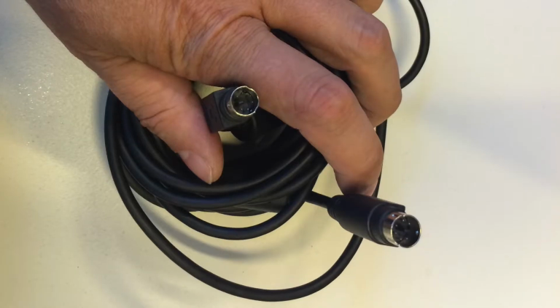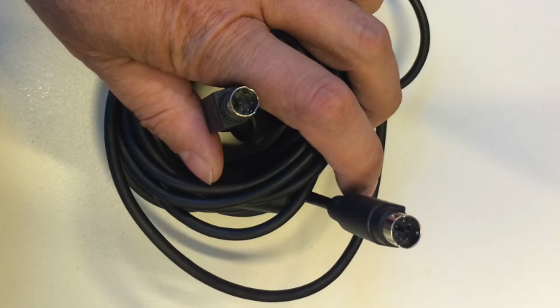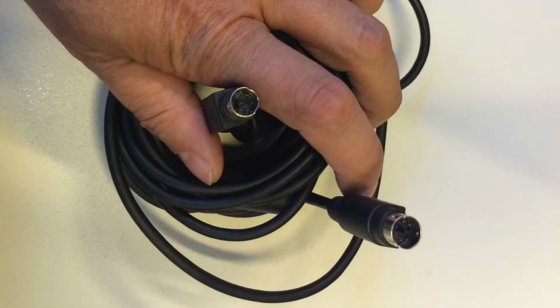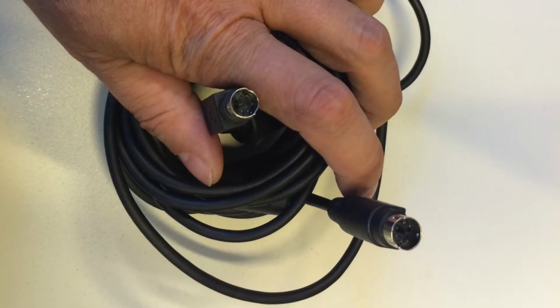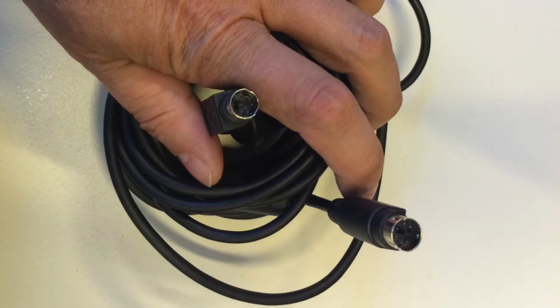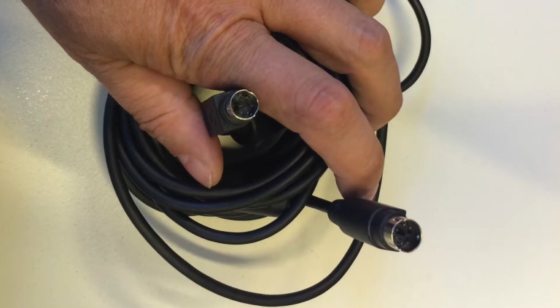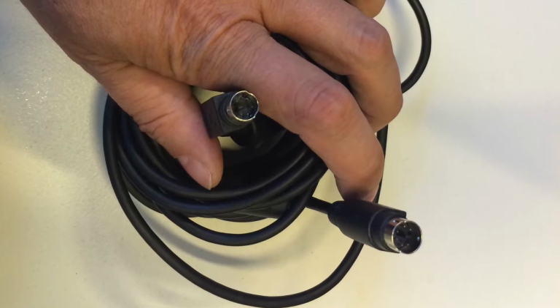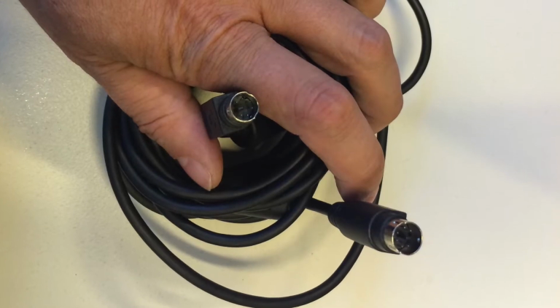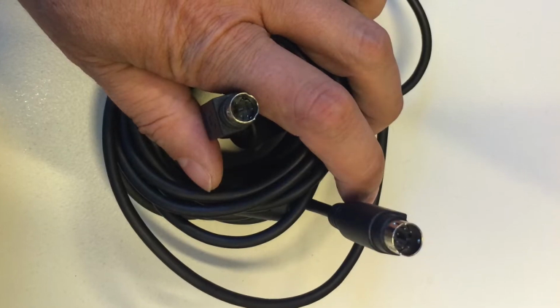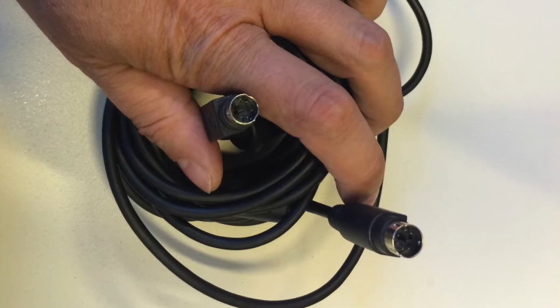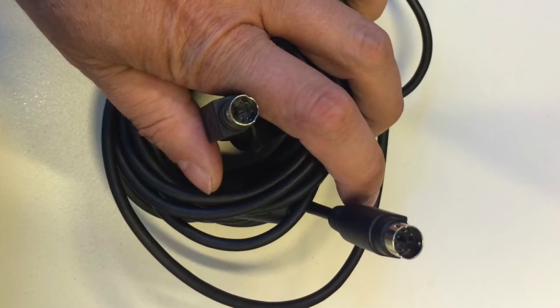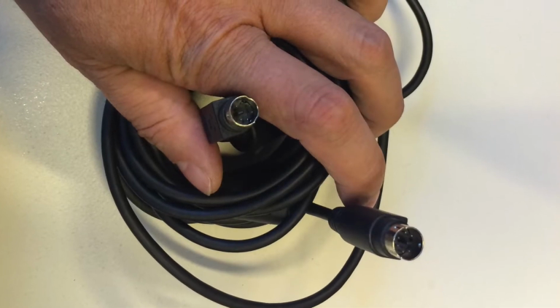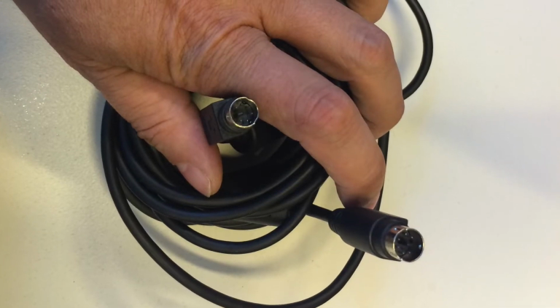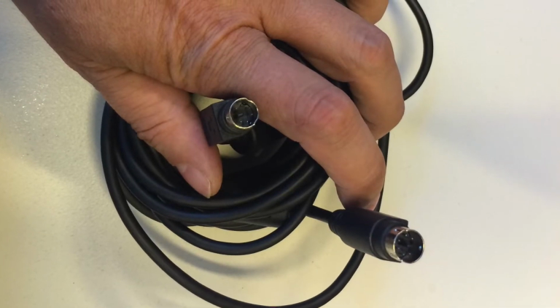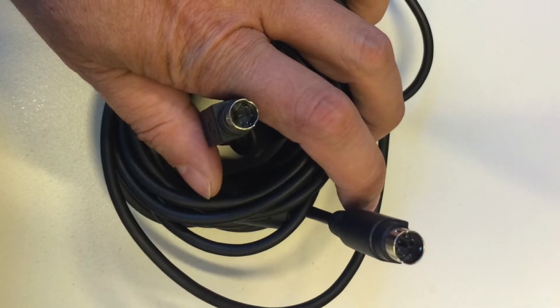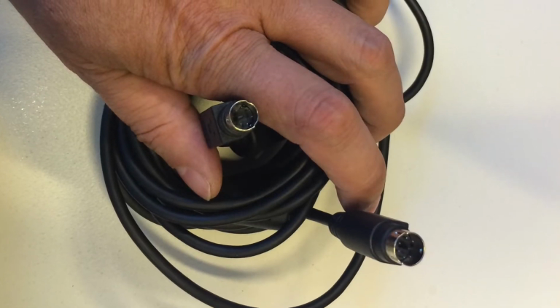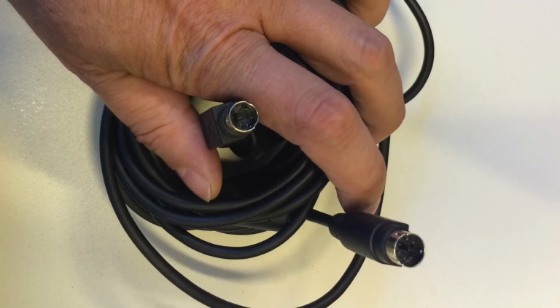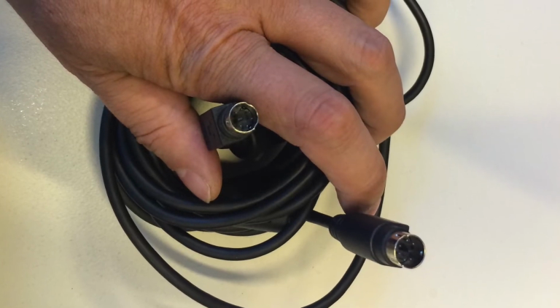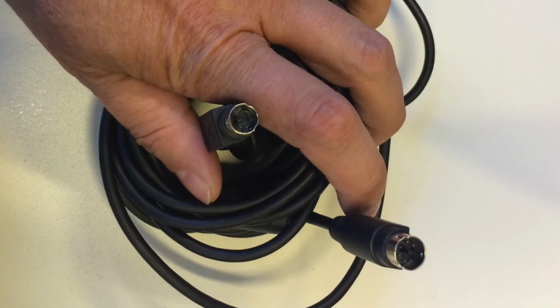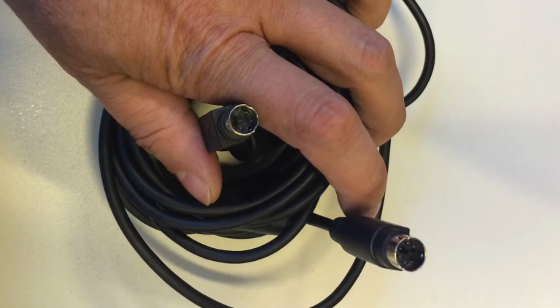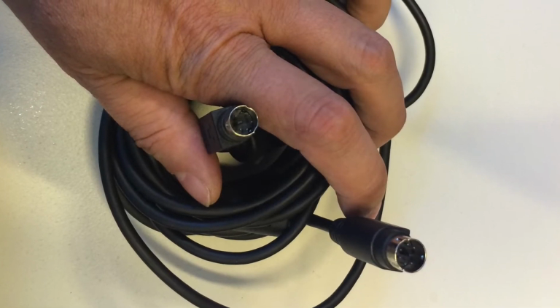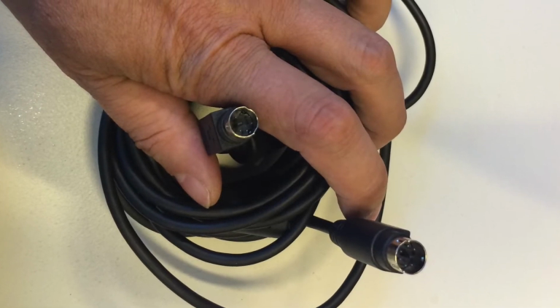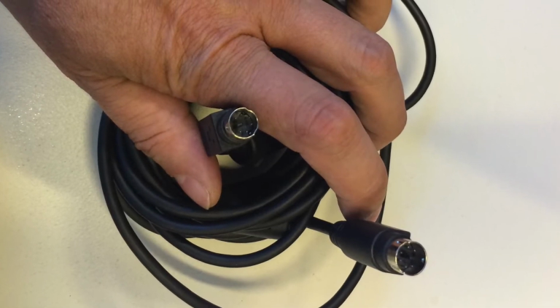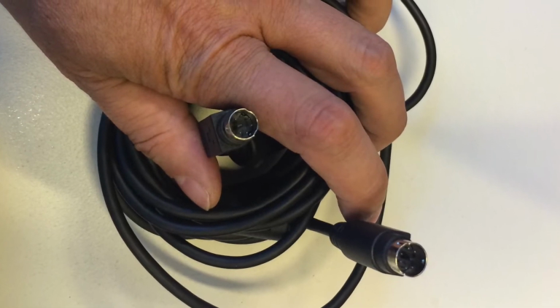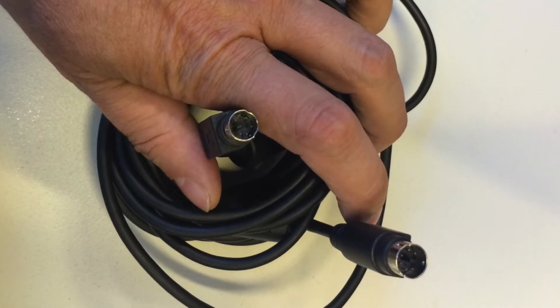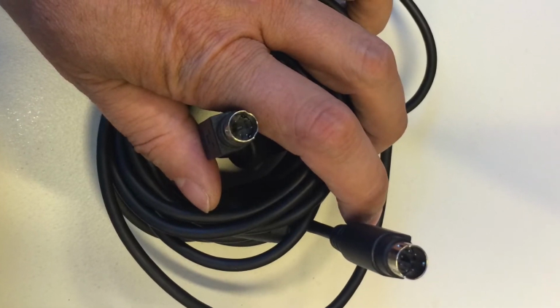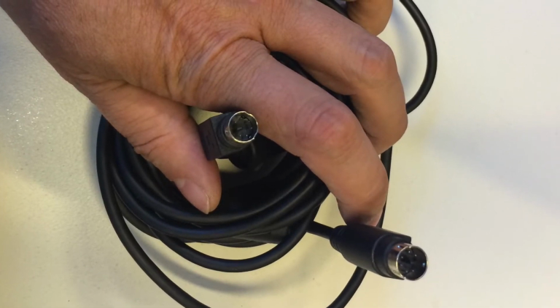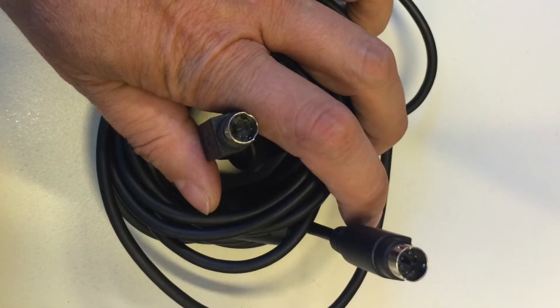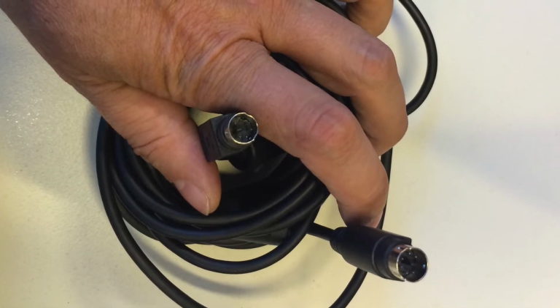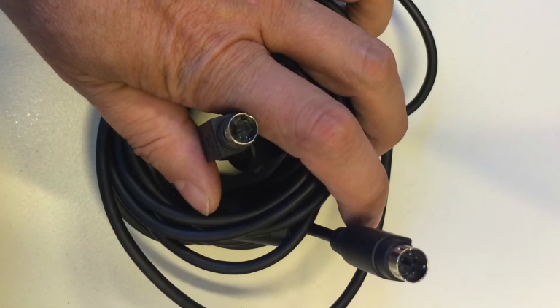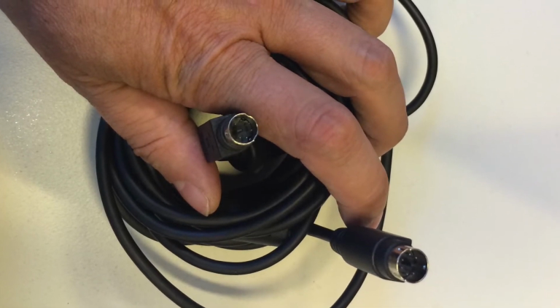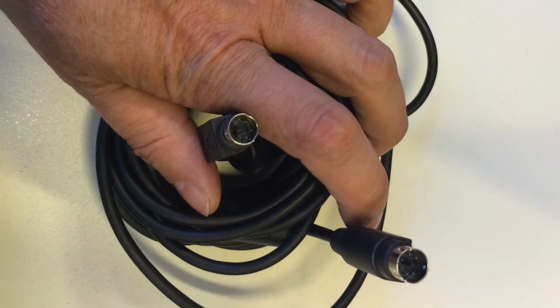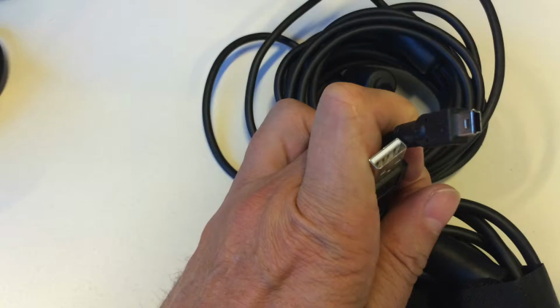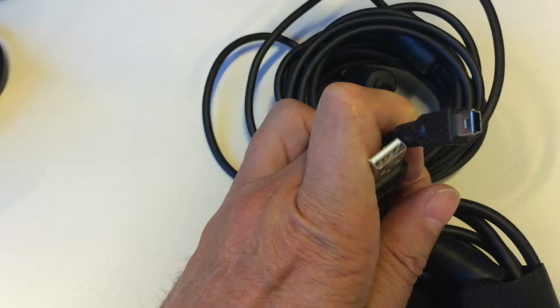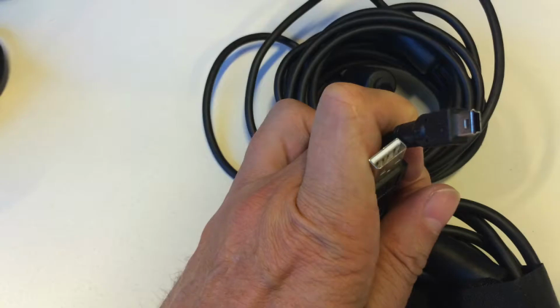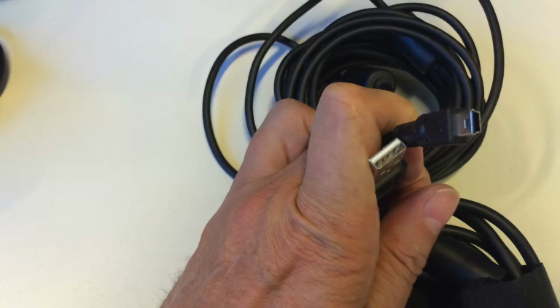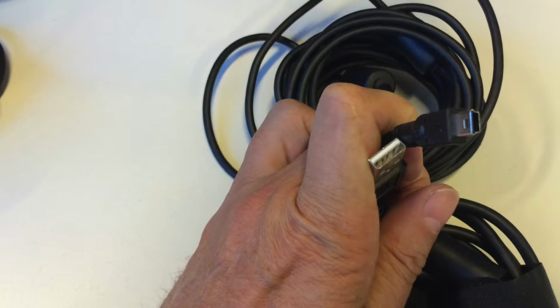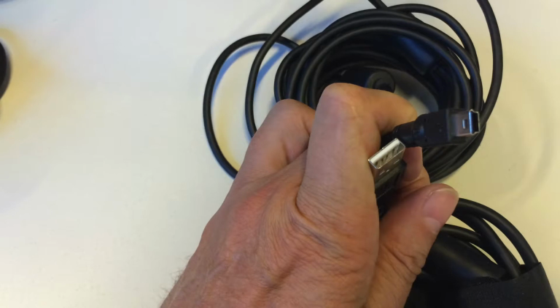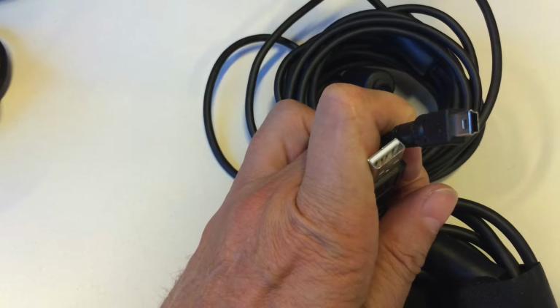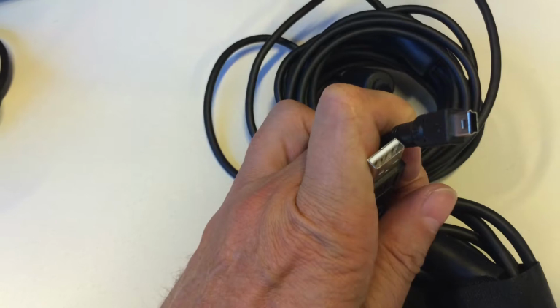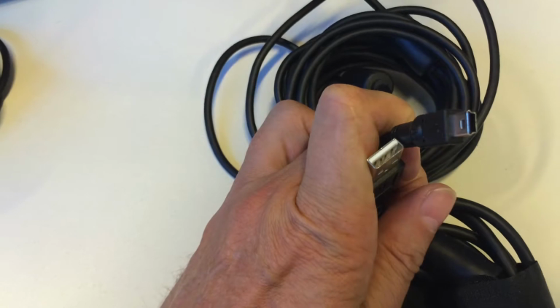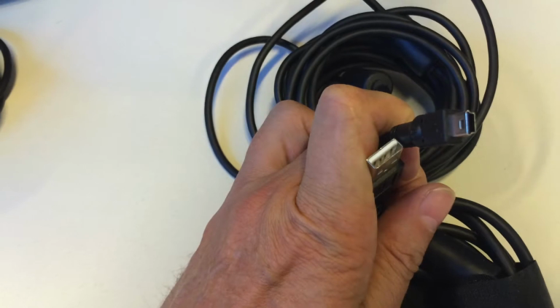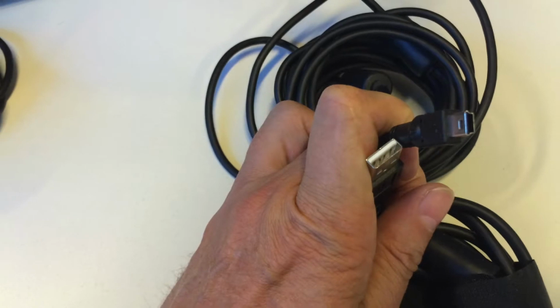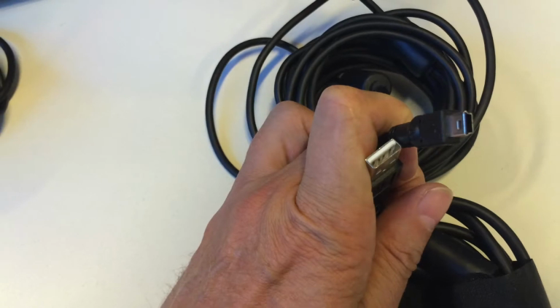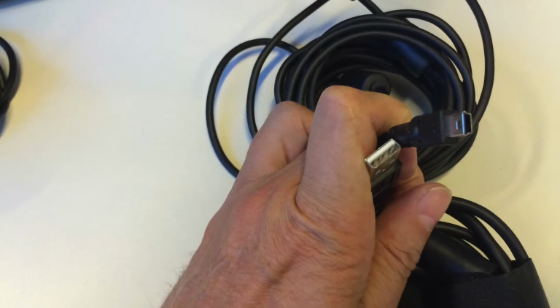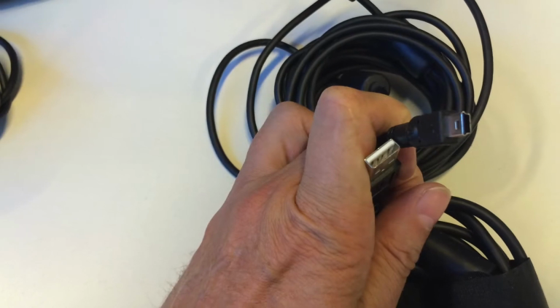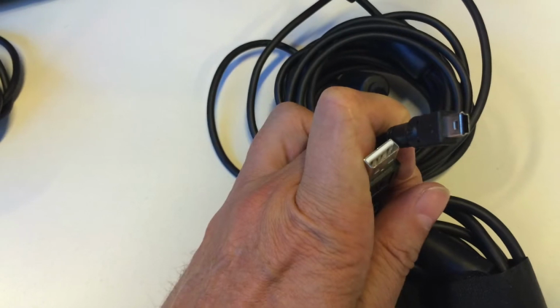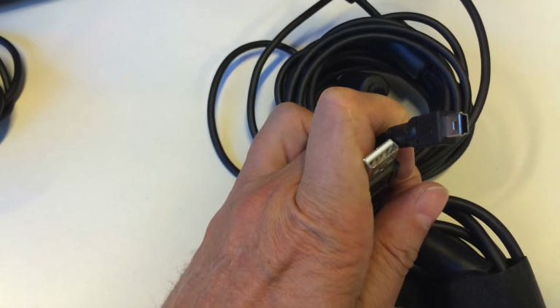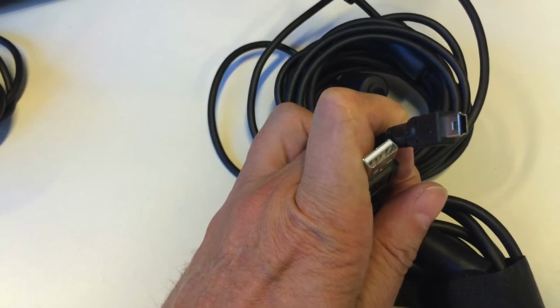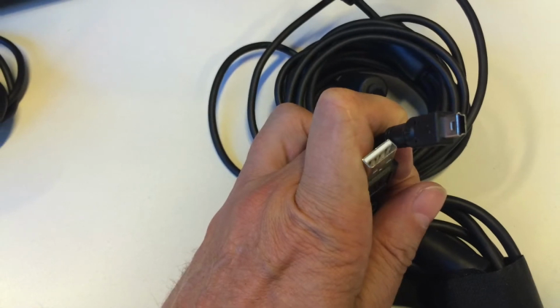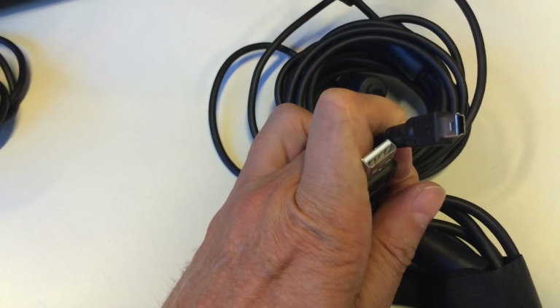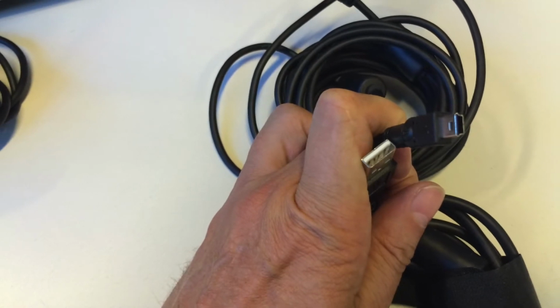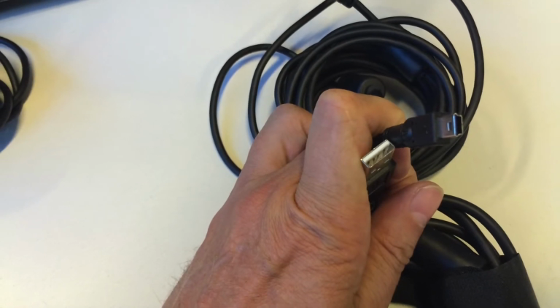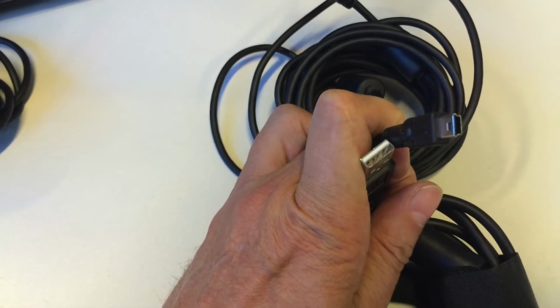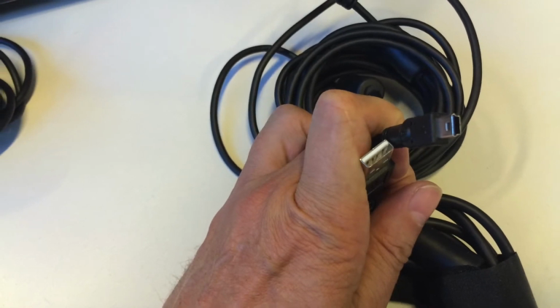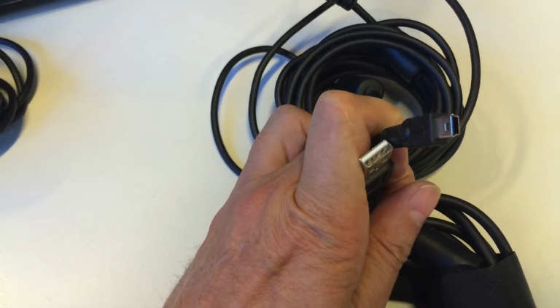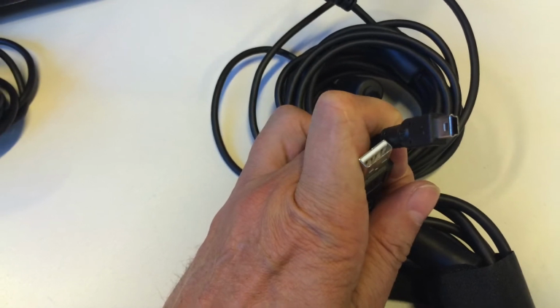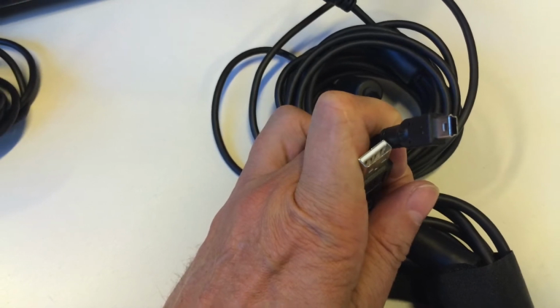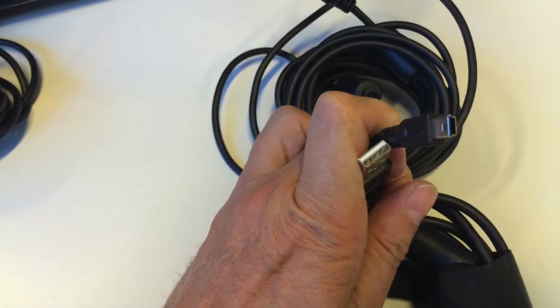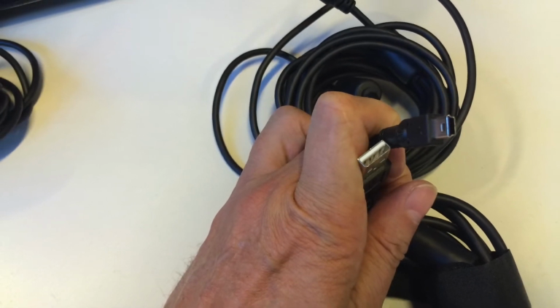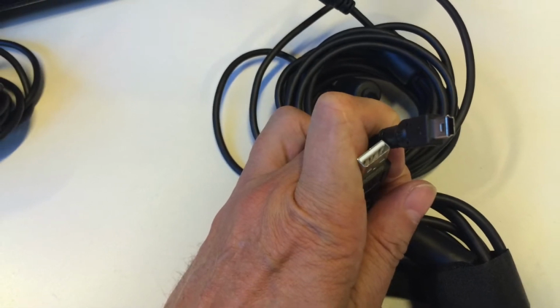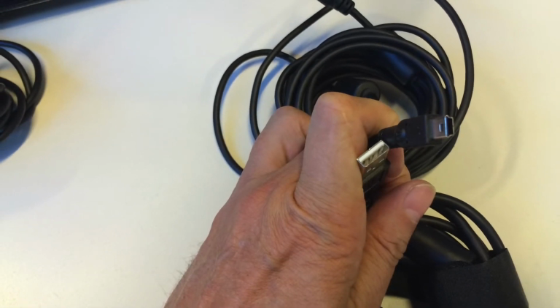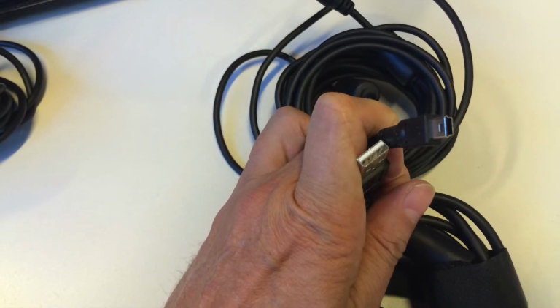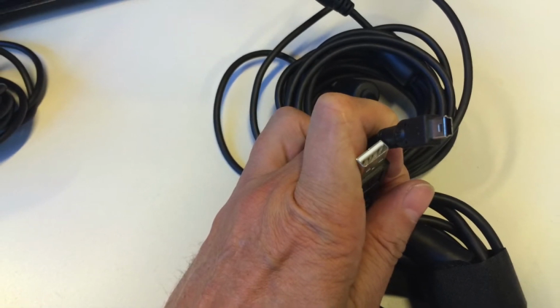That's a close-up of the camera and the audio connector cable, and this is a close-up of the USB connector cable.